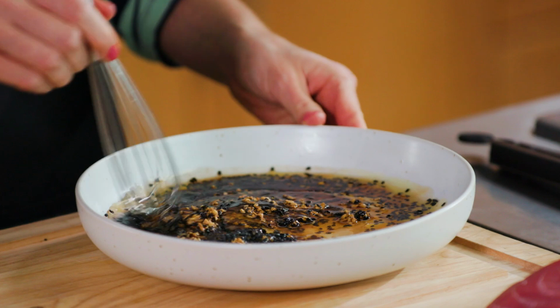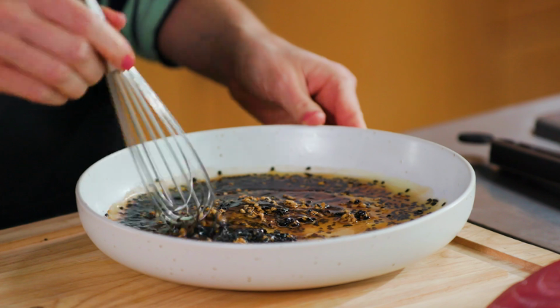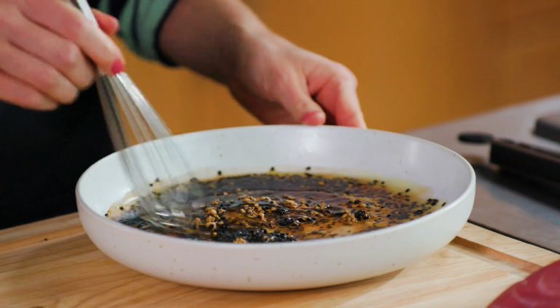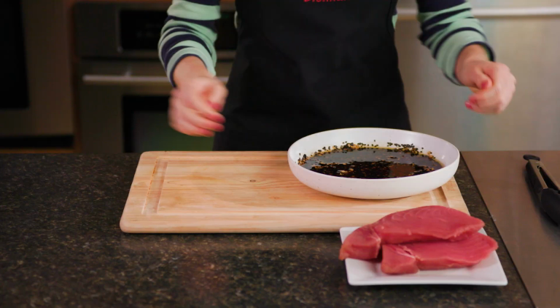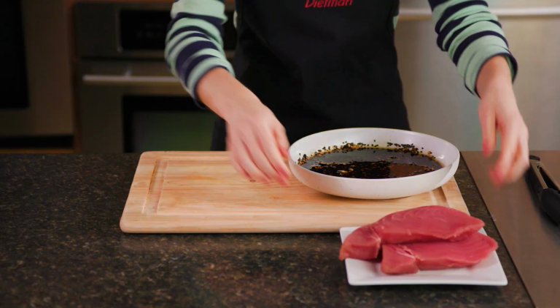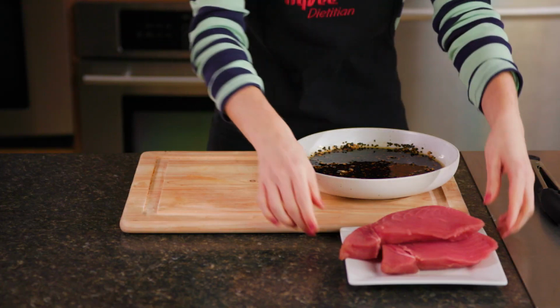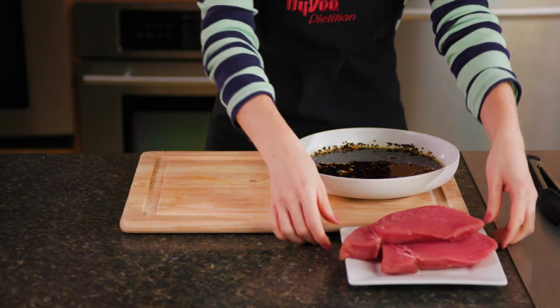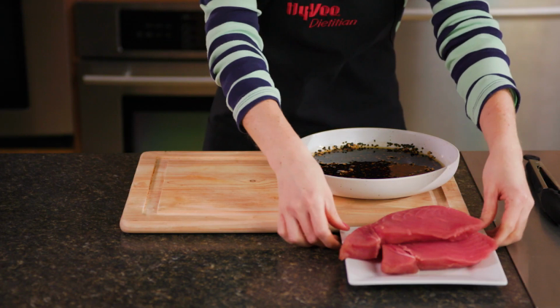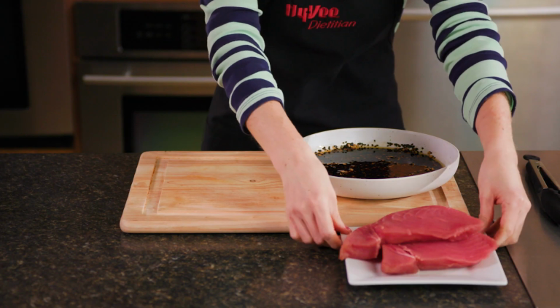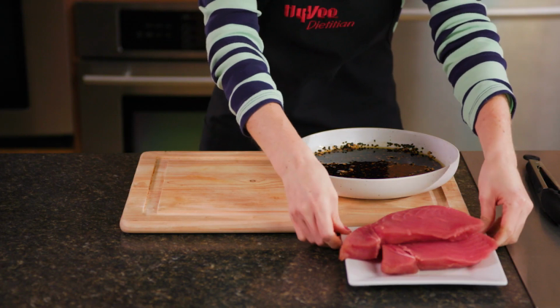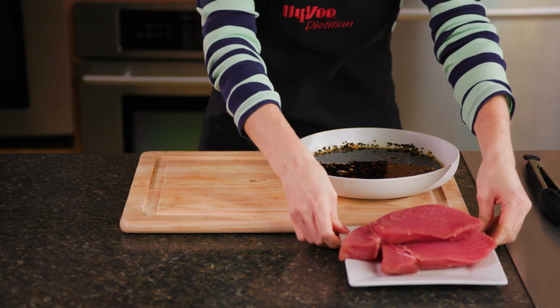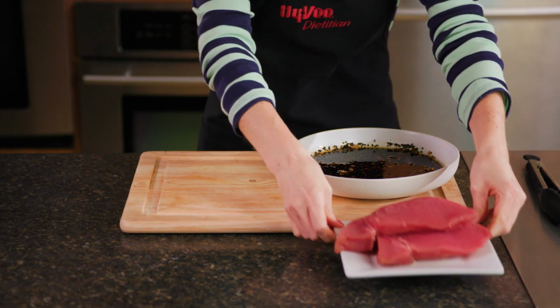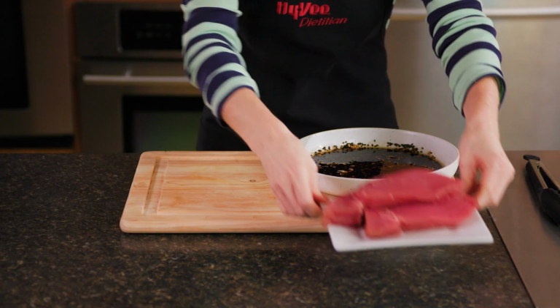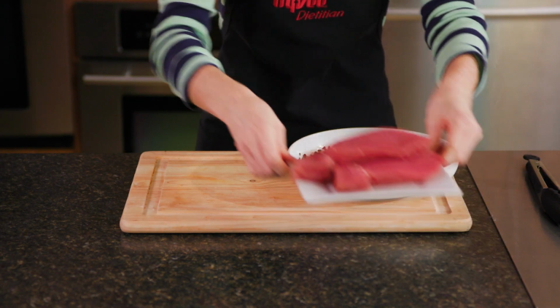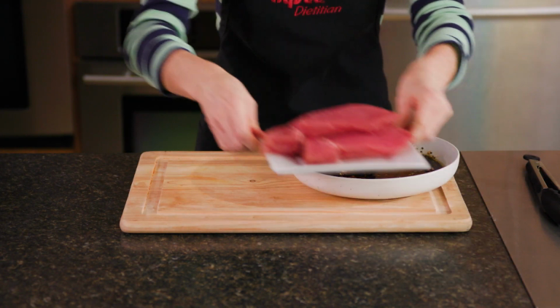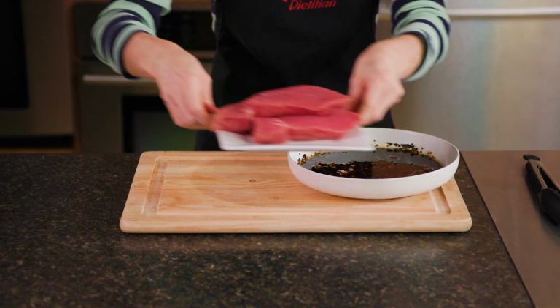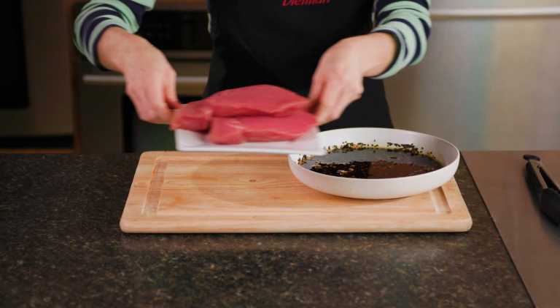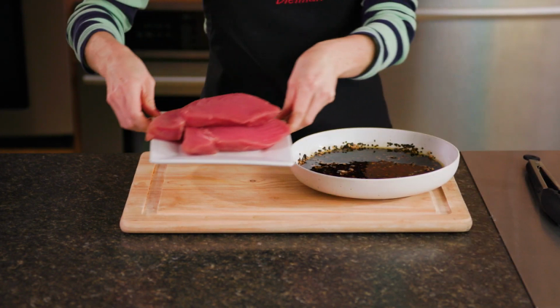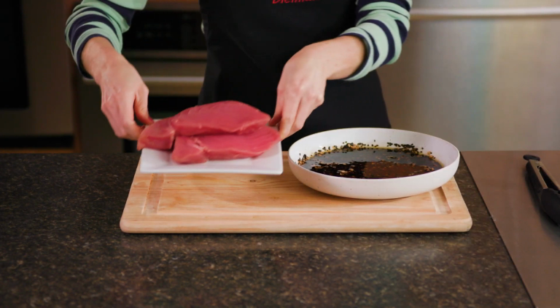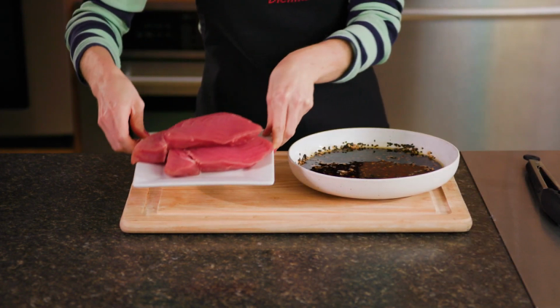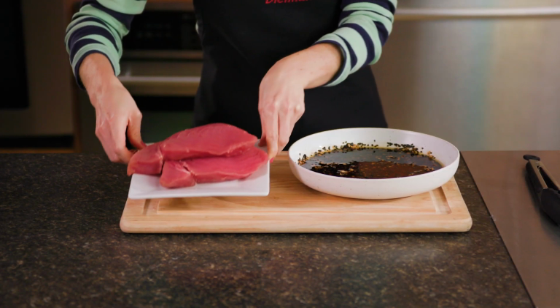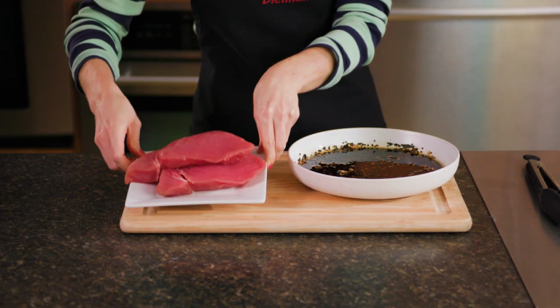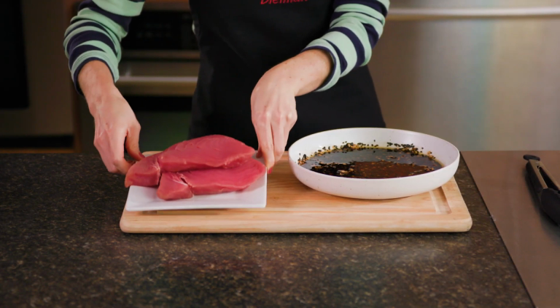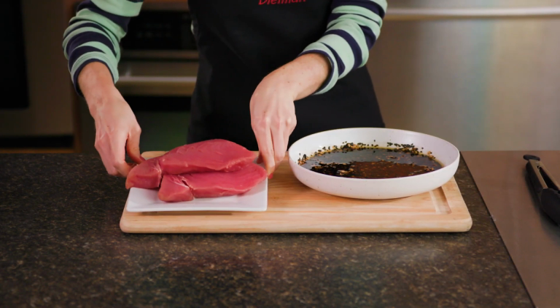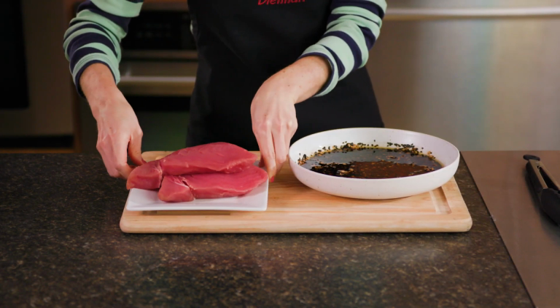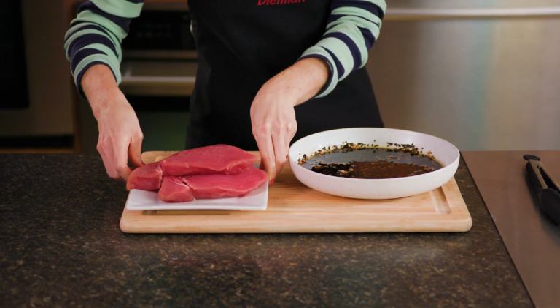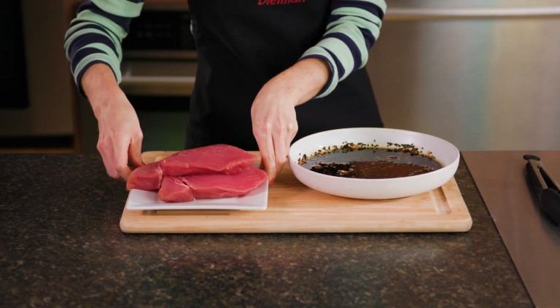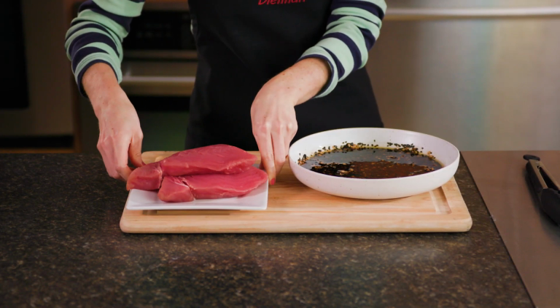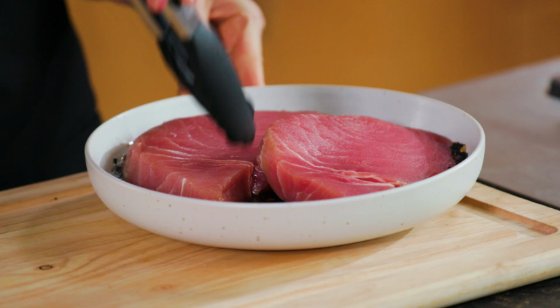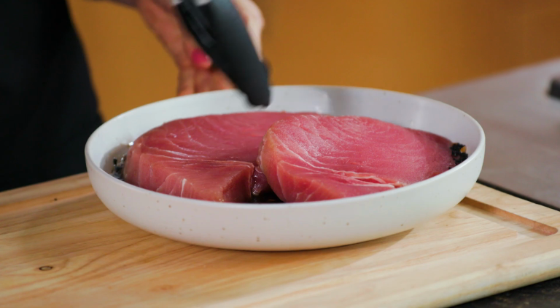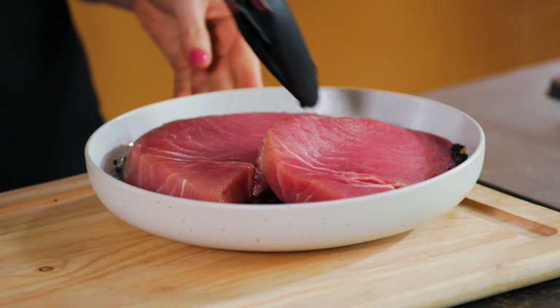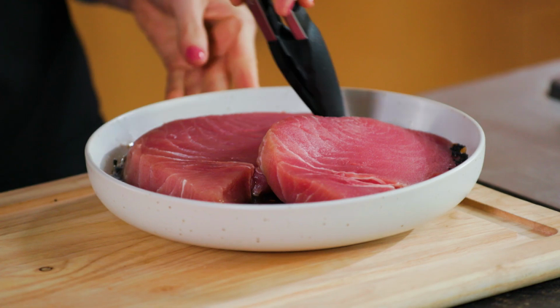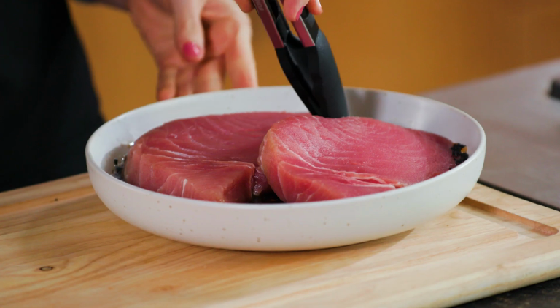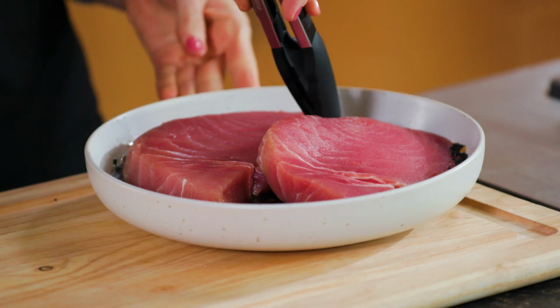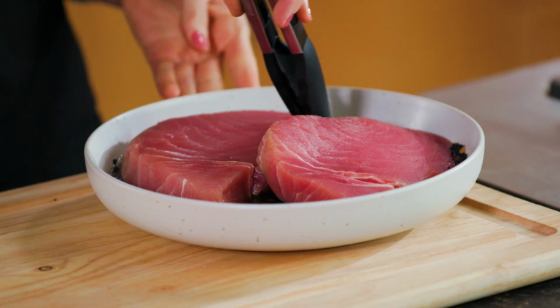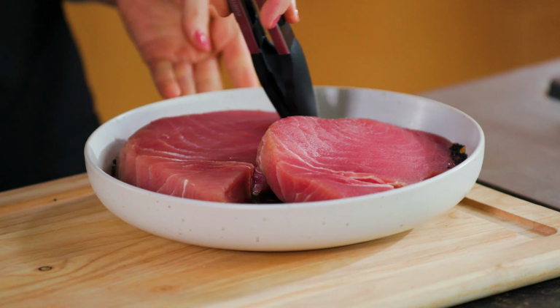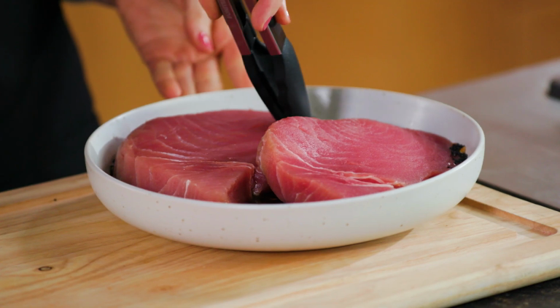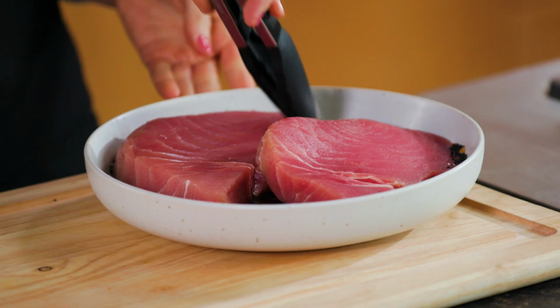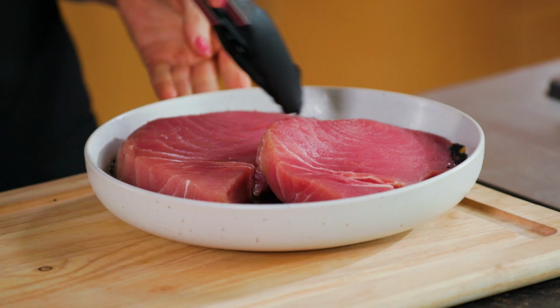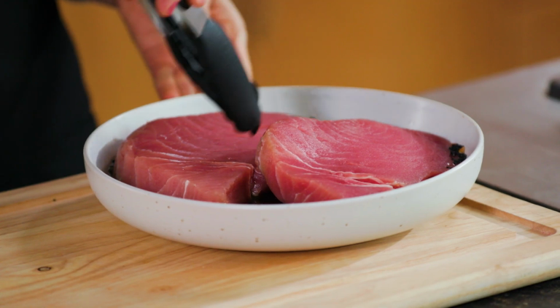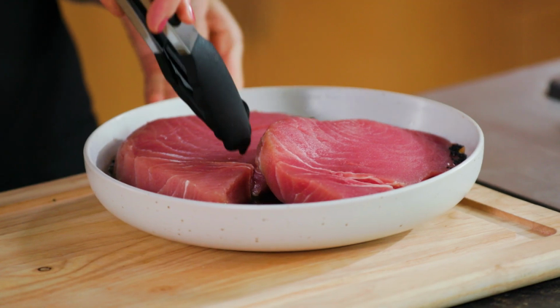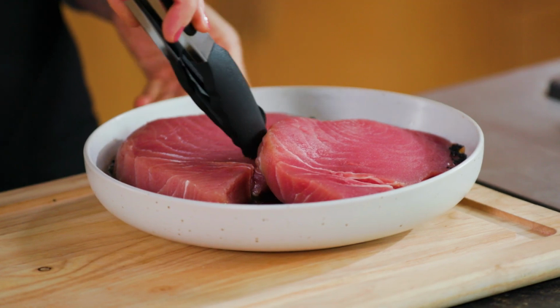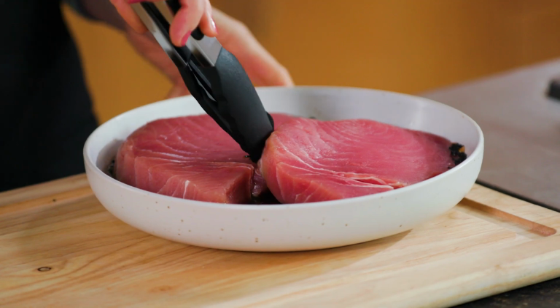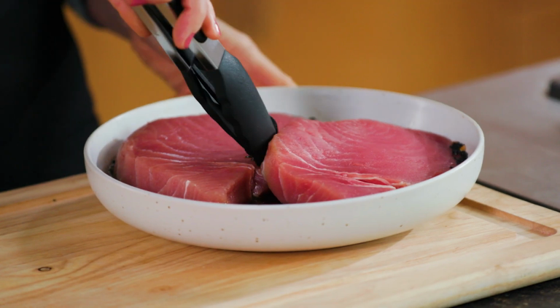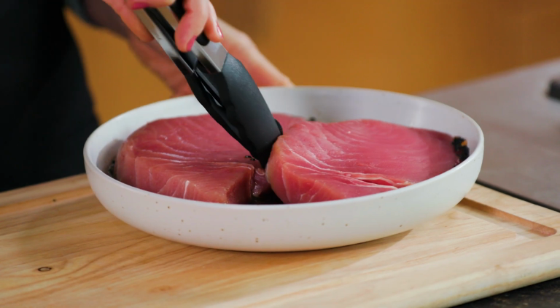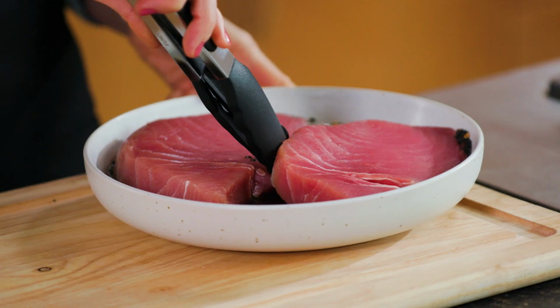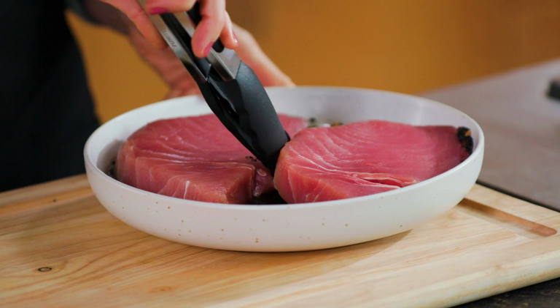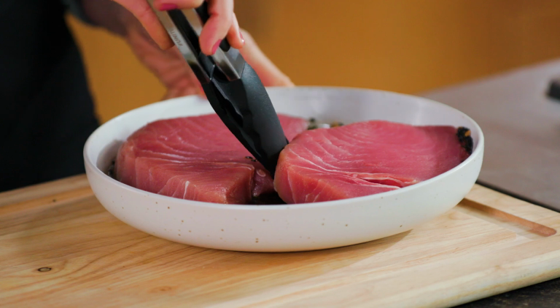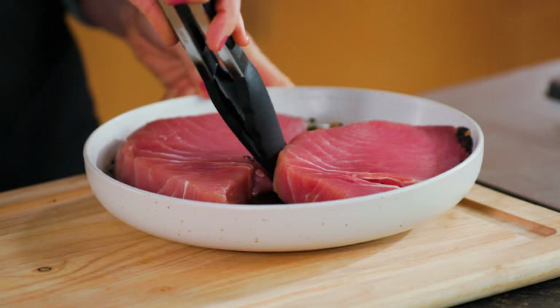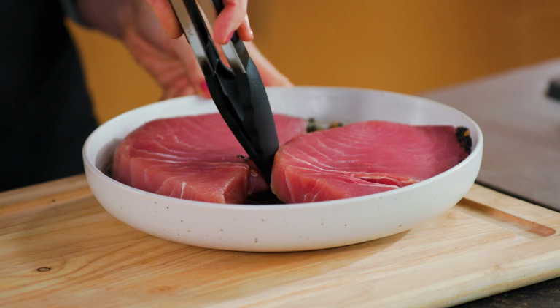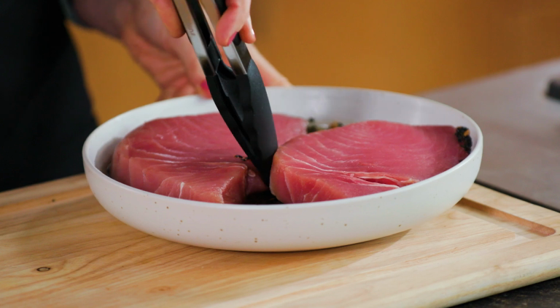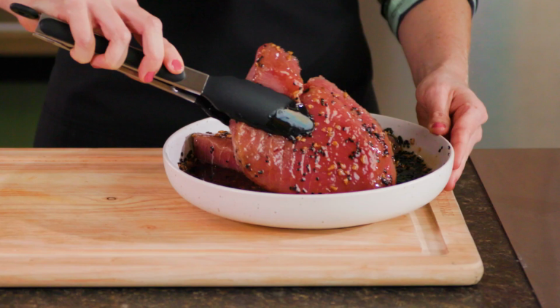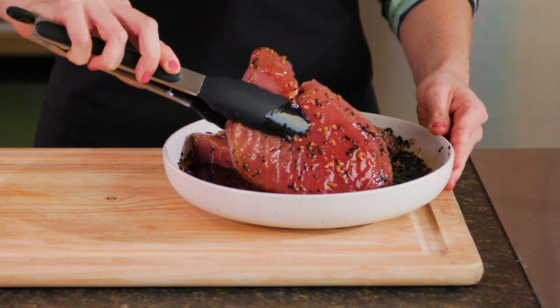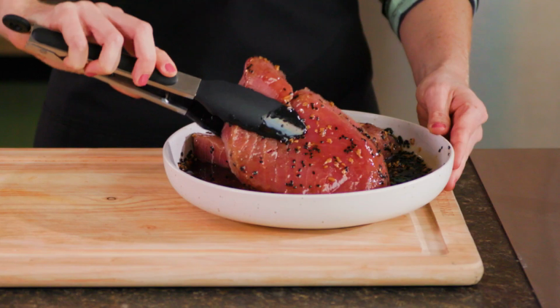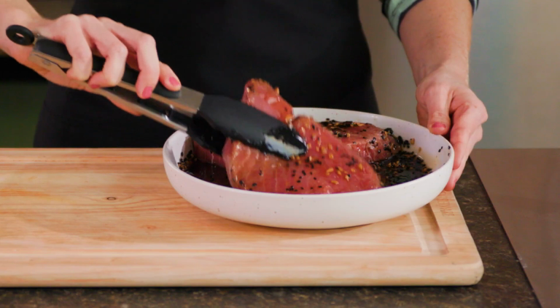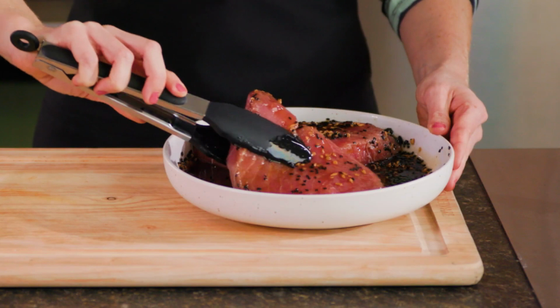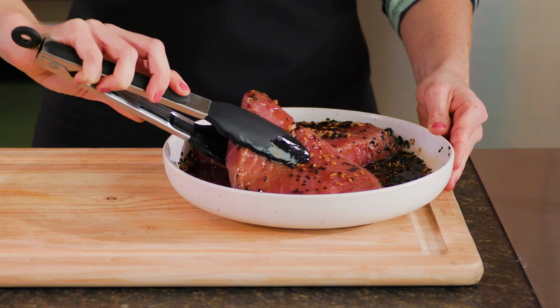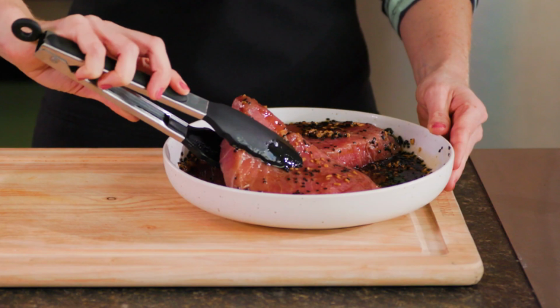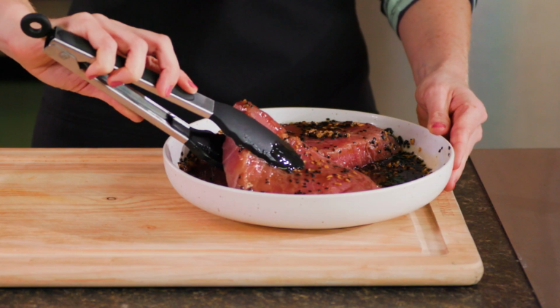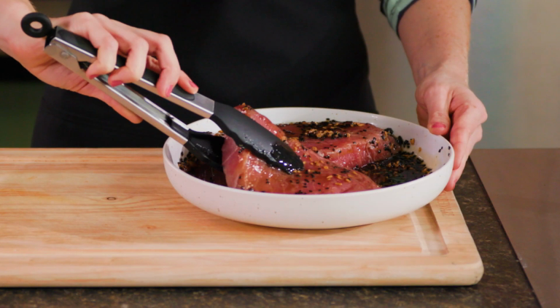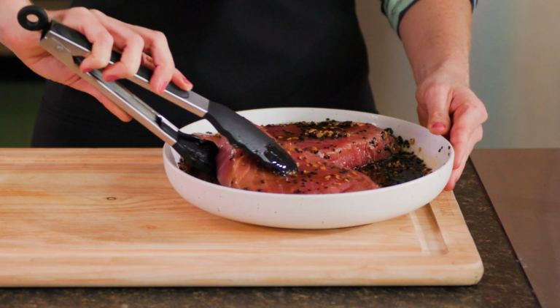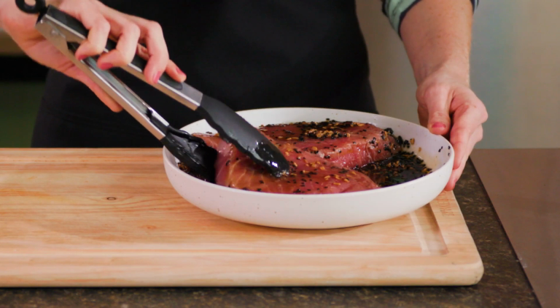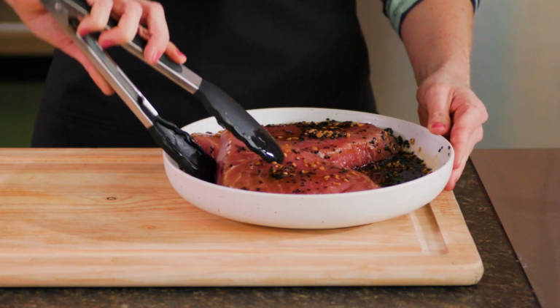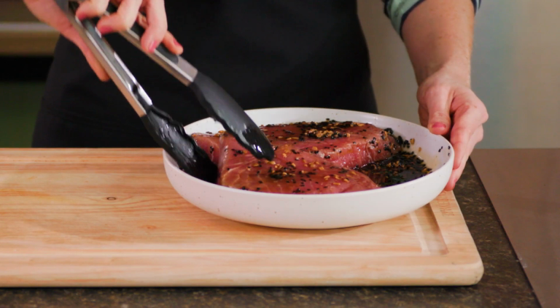Next, take two 8-ounce Yellowfin Ahi Tuna Steaks and marinate them in the mixing bowl for 10 minutes.